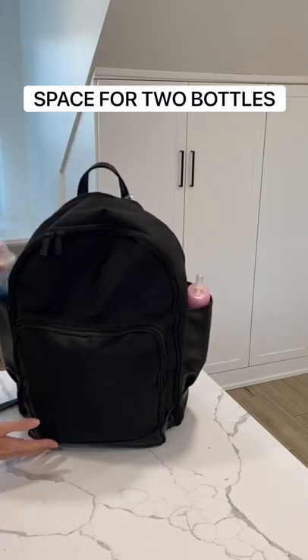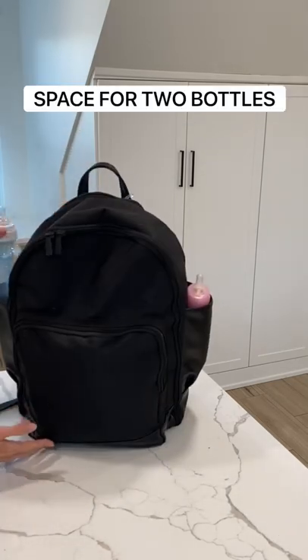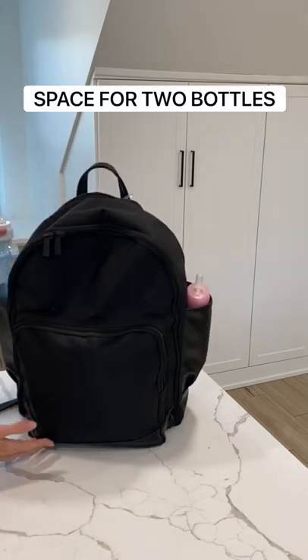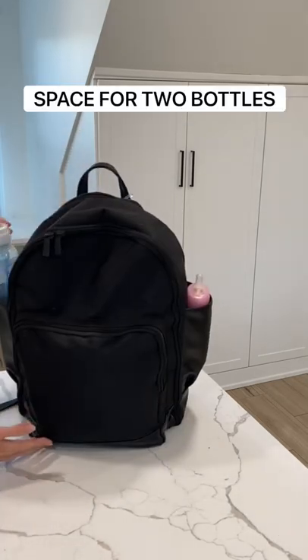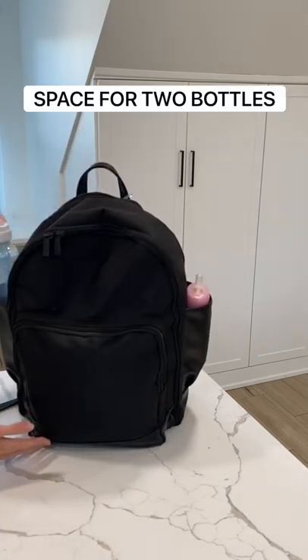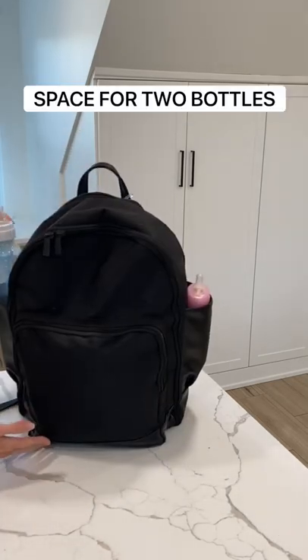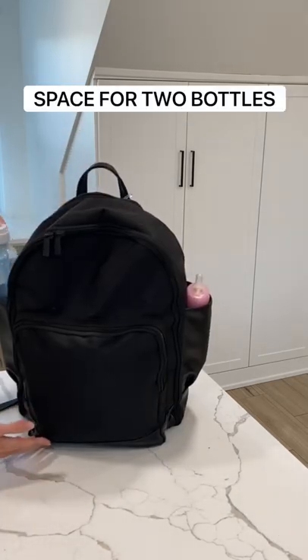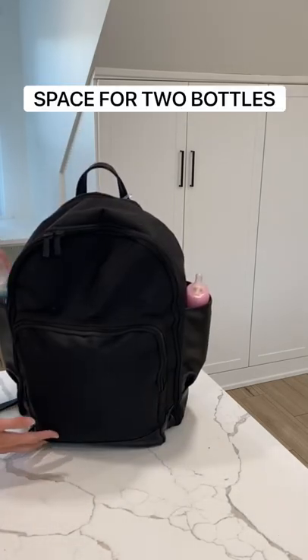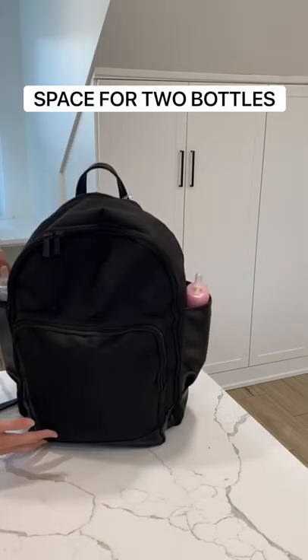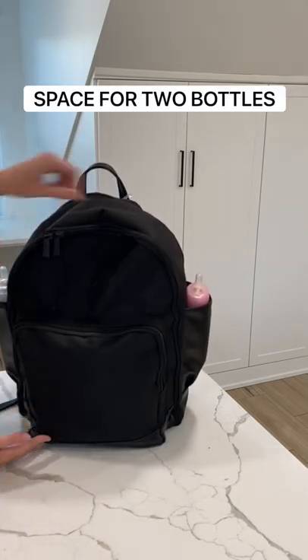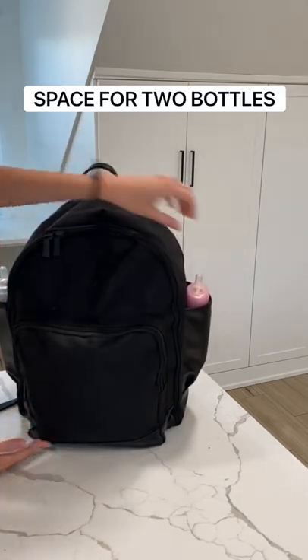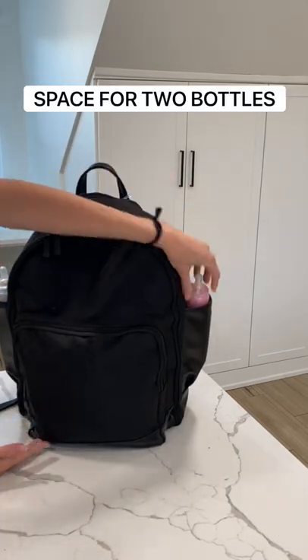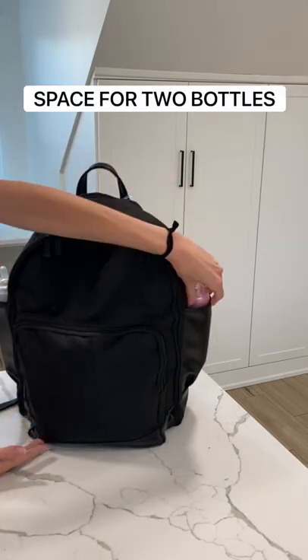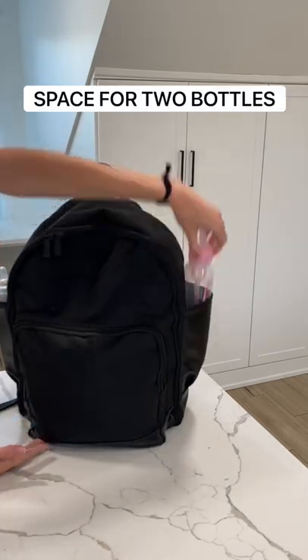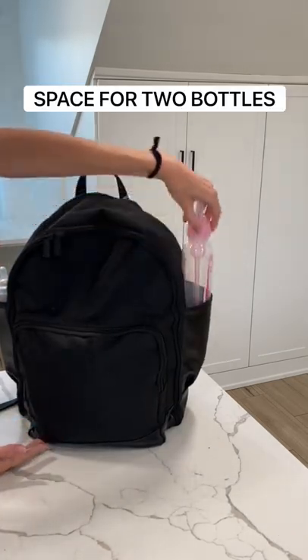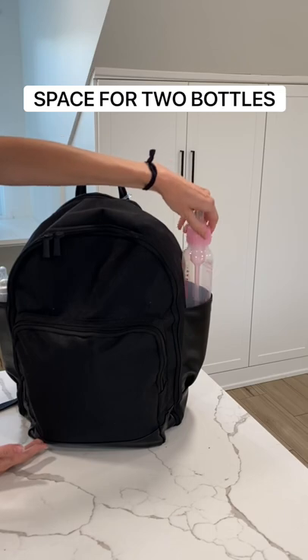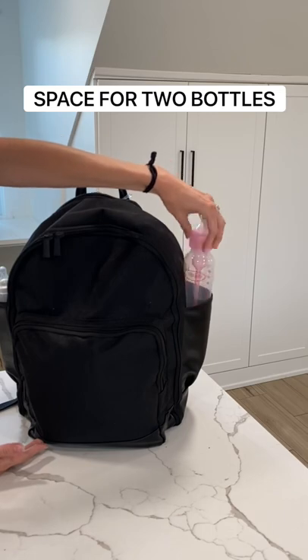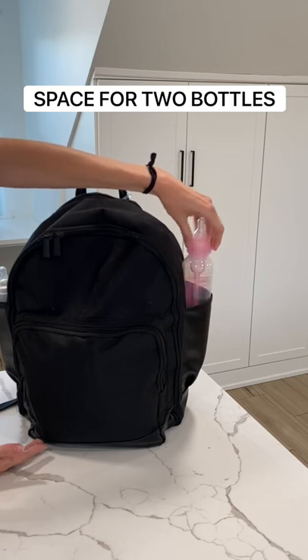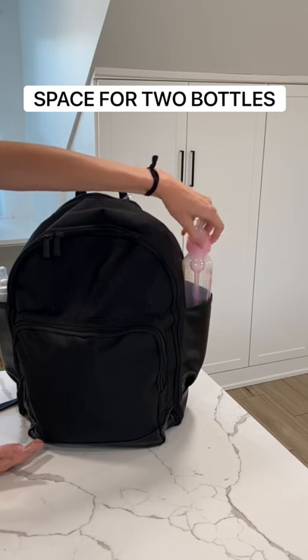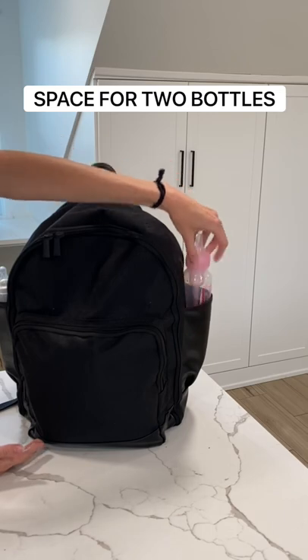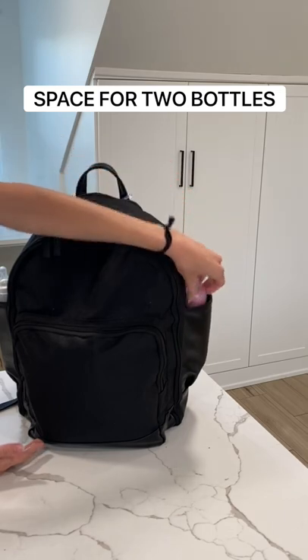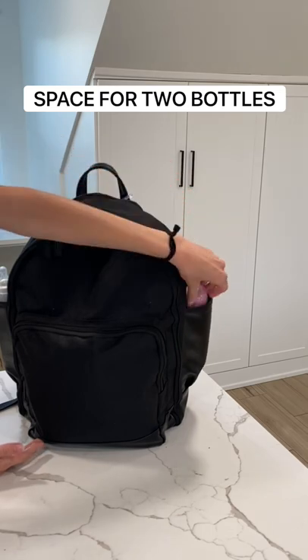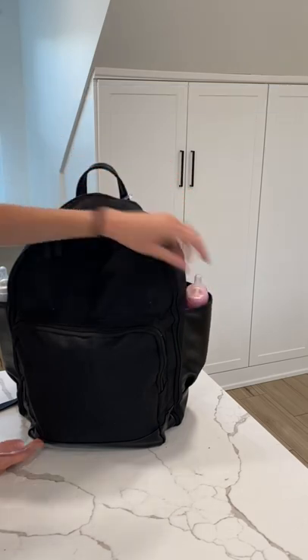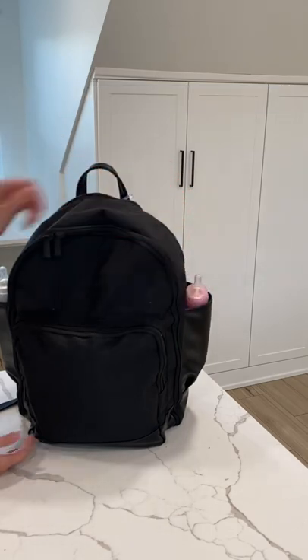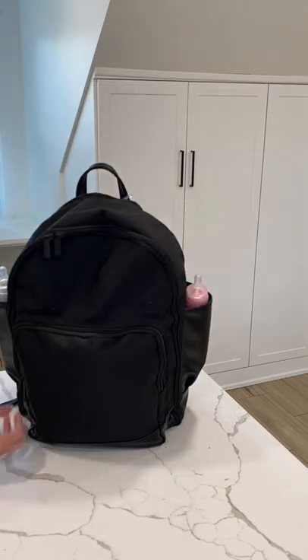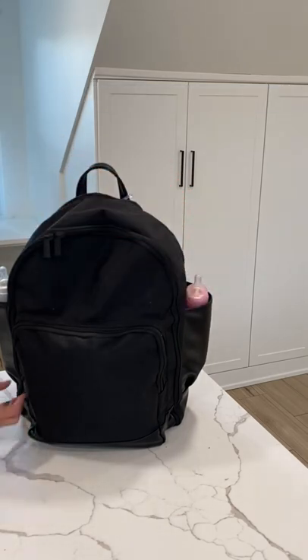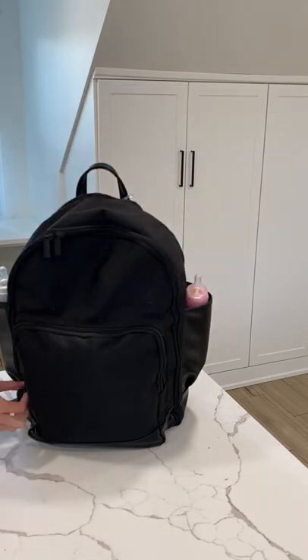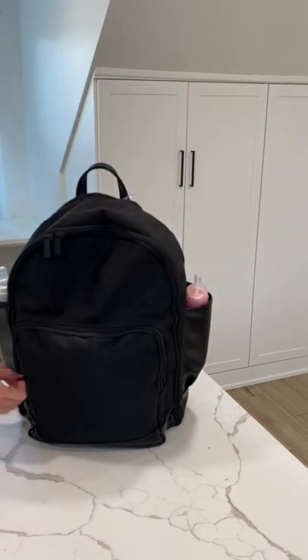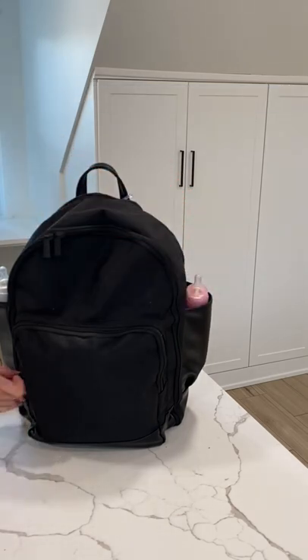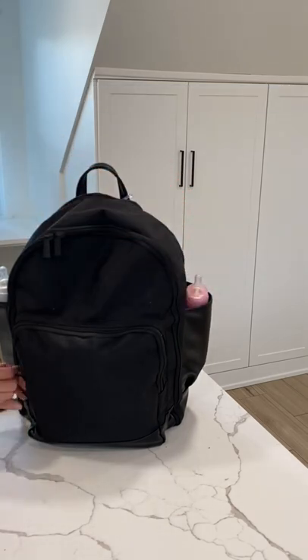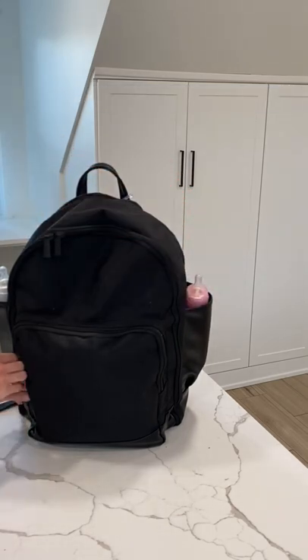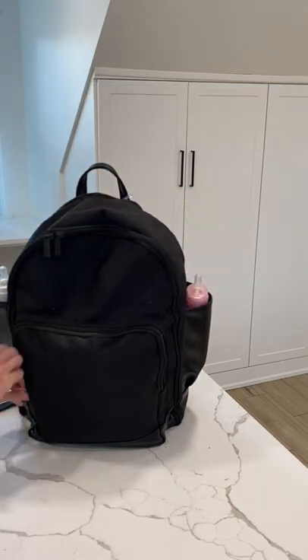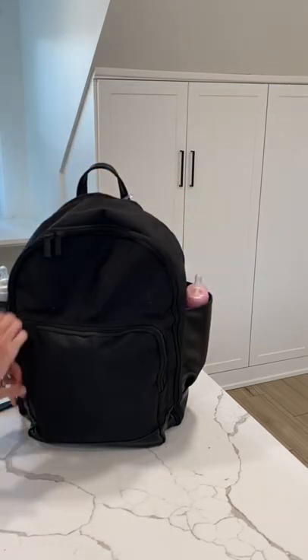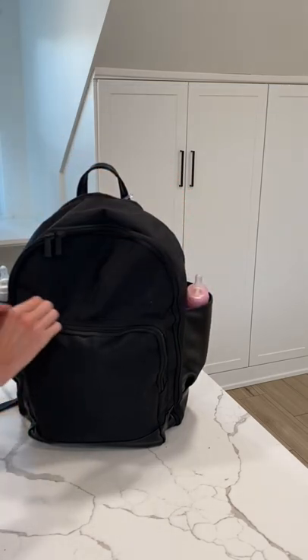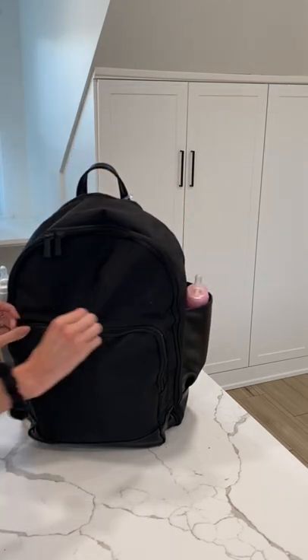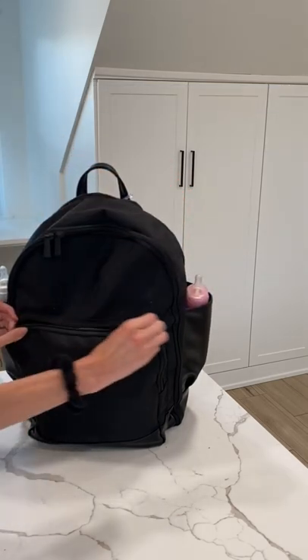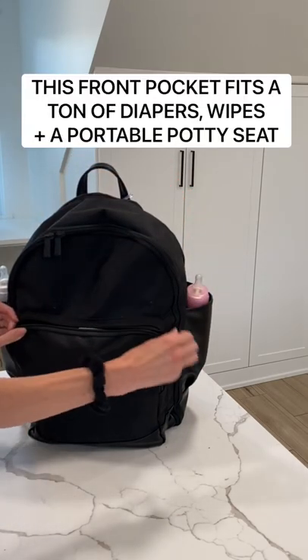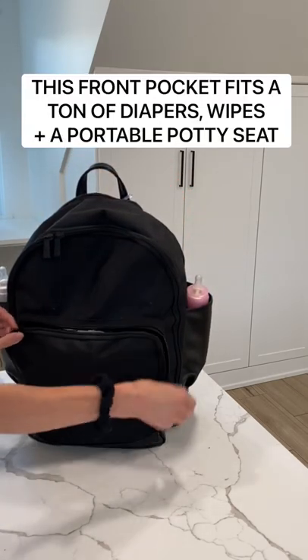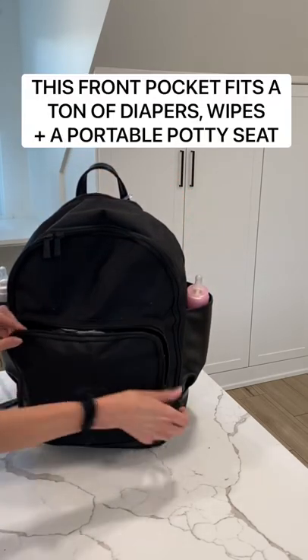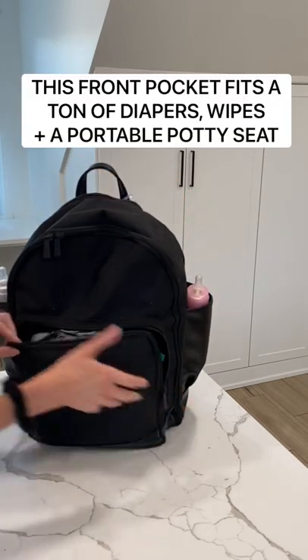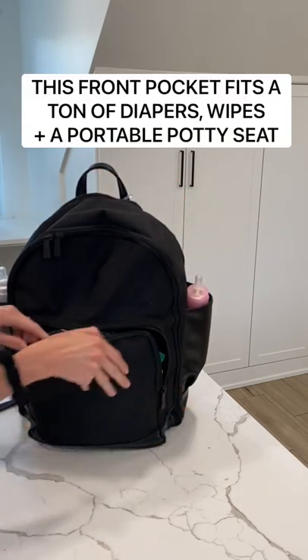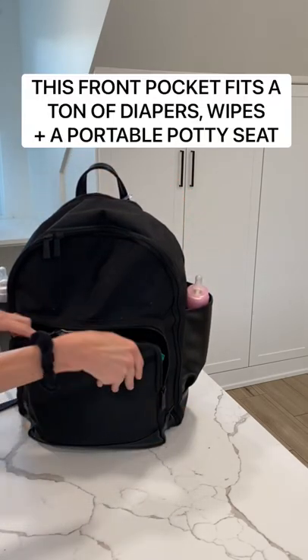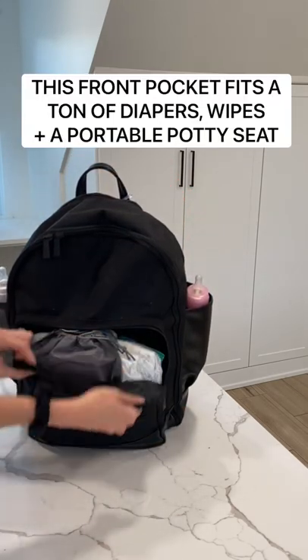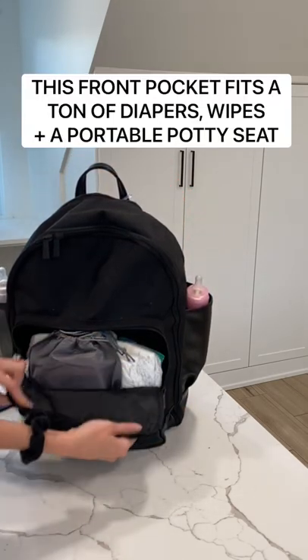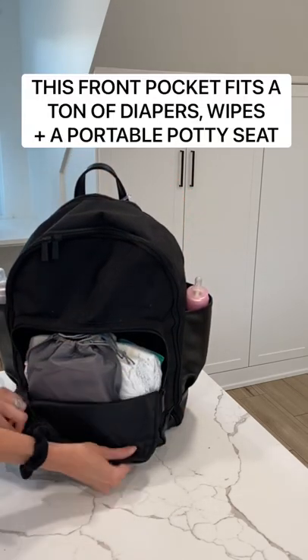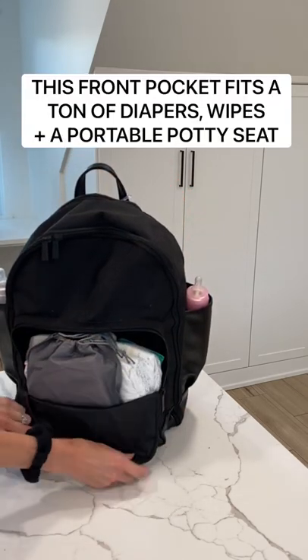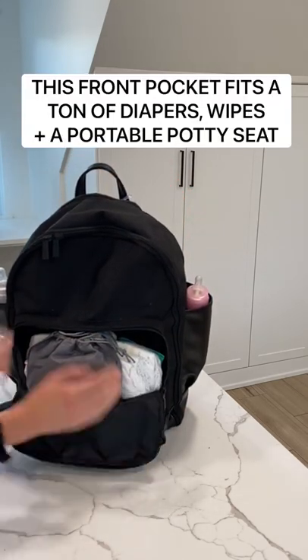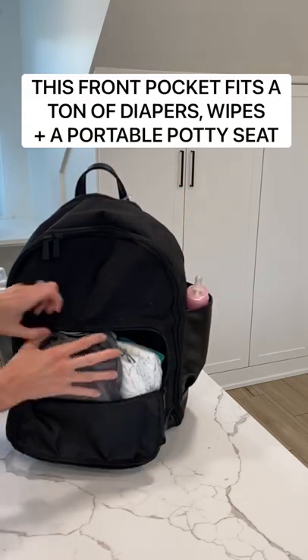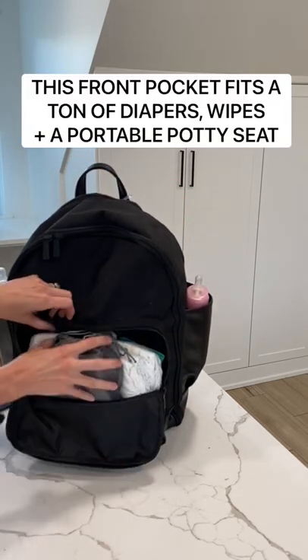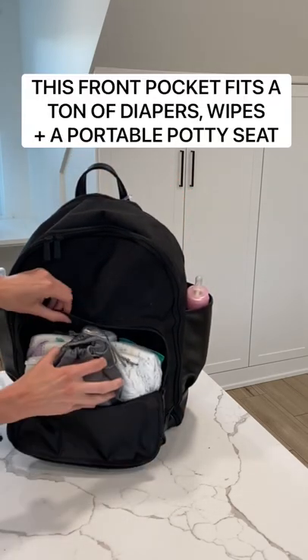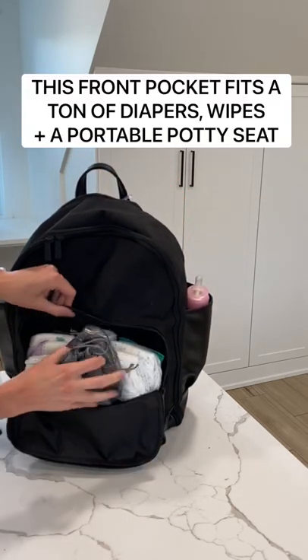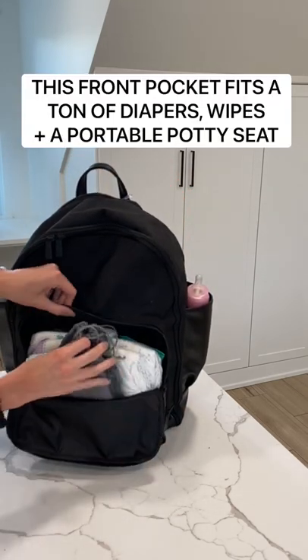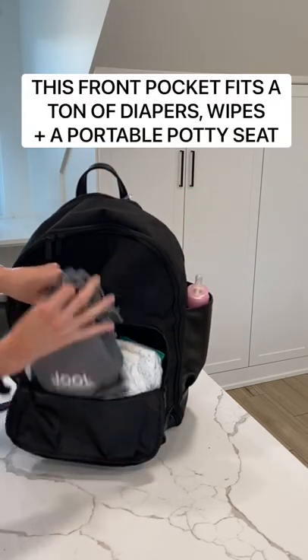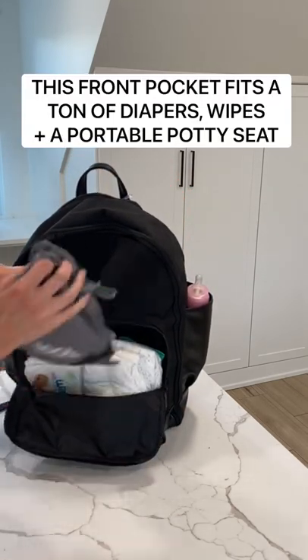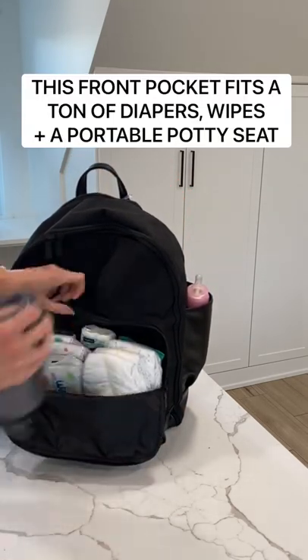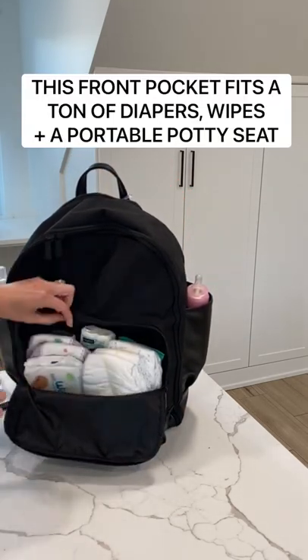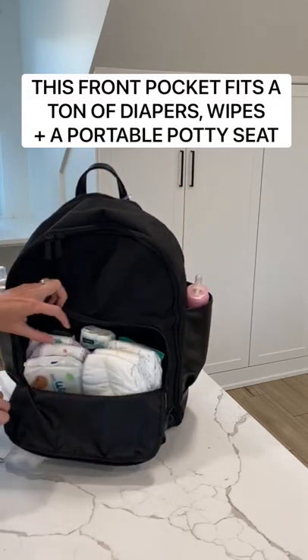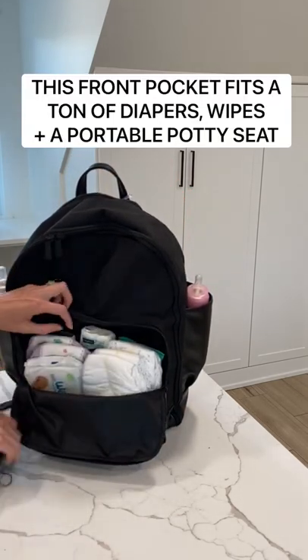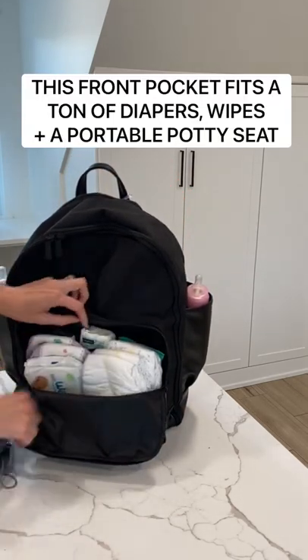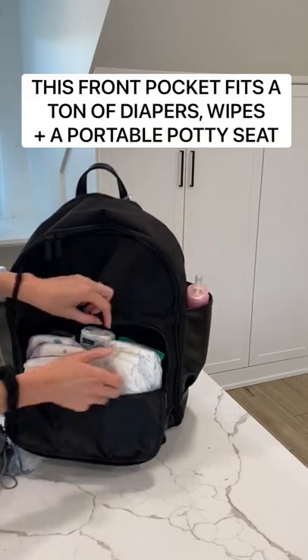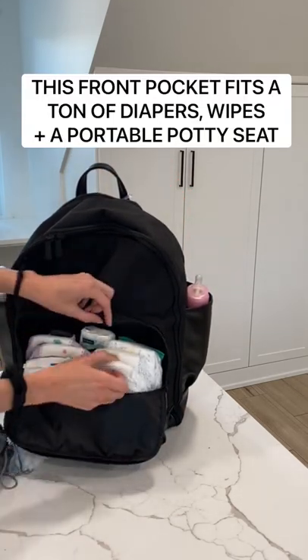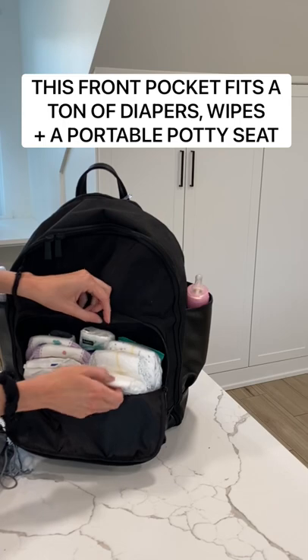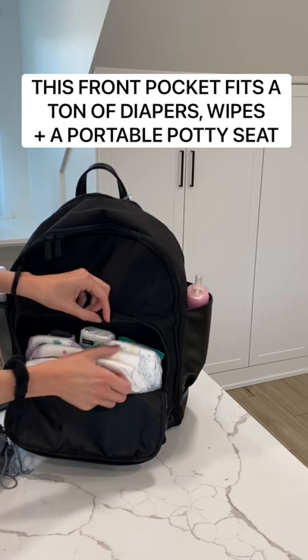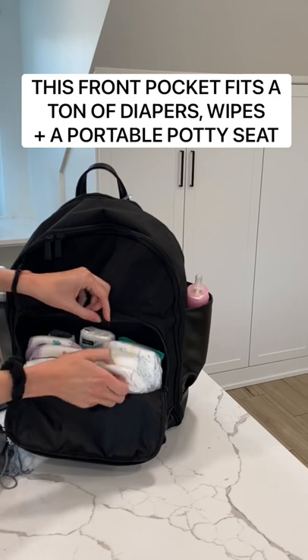It has the luggage pass-through so it can easily fit on your suitcase. It fits two bottles and the front pocket is shockingly large.